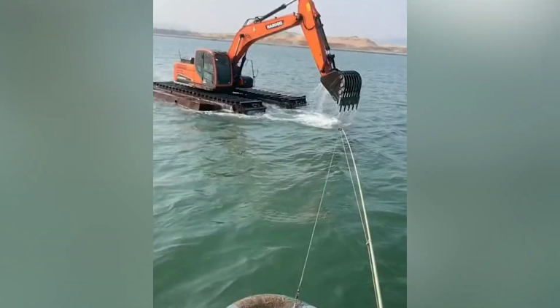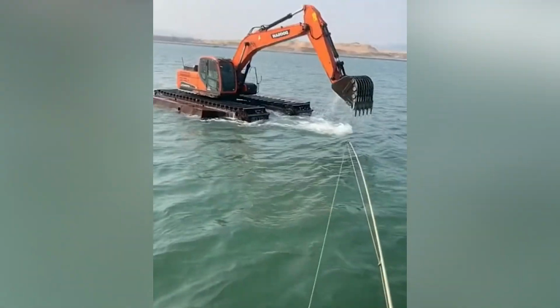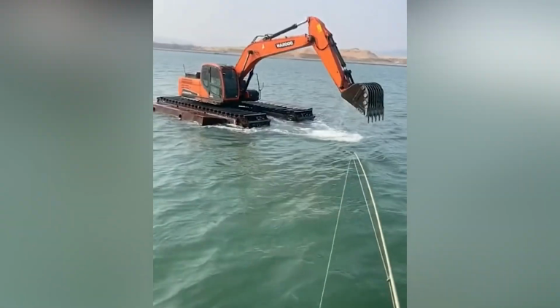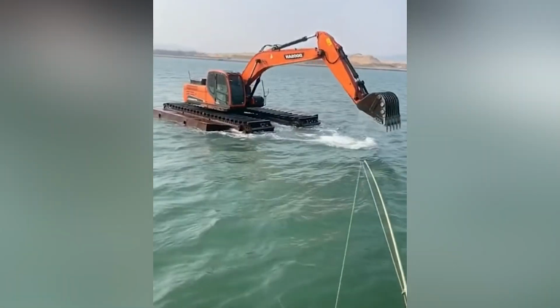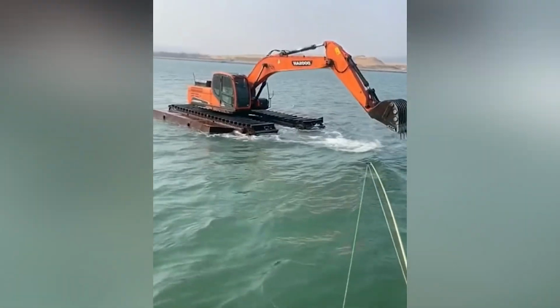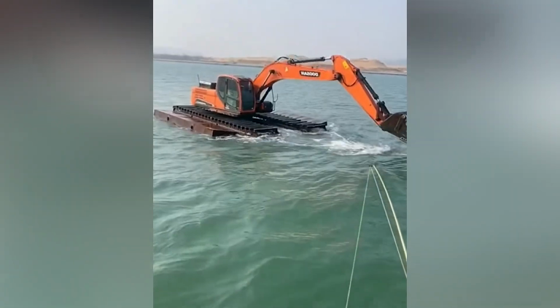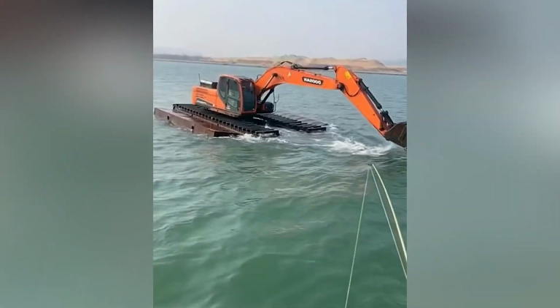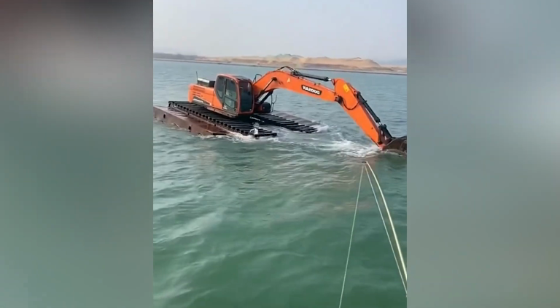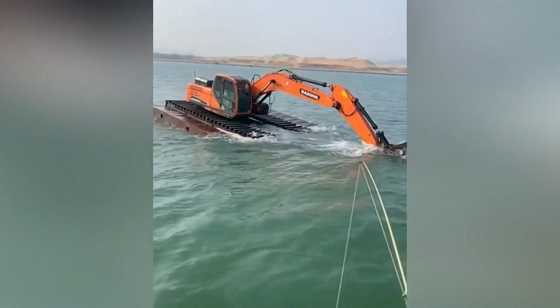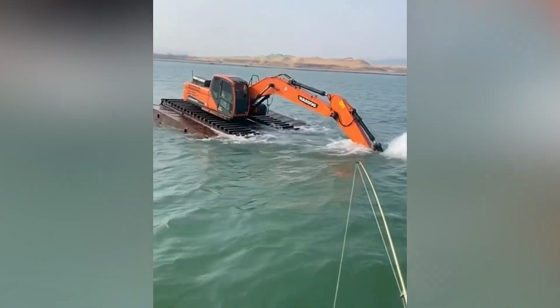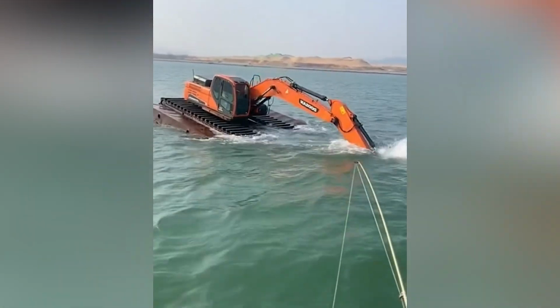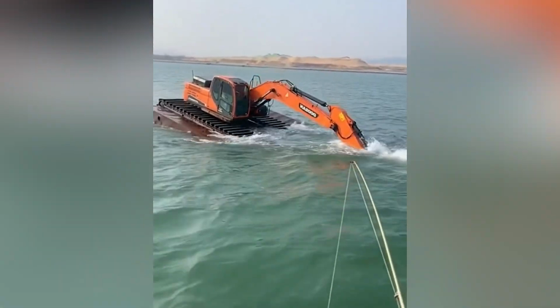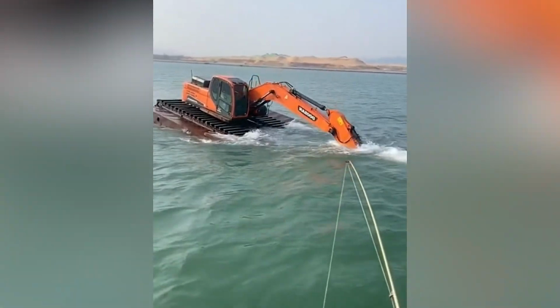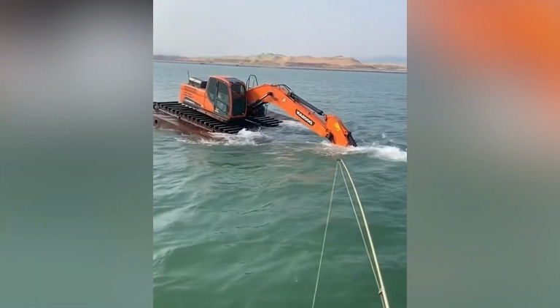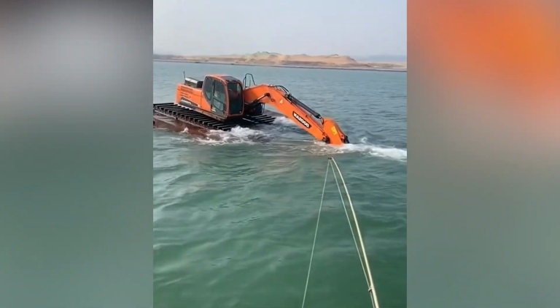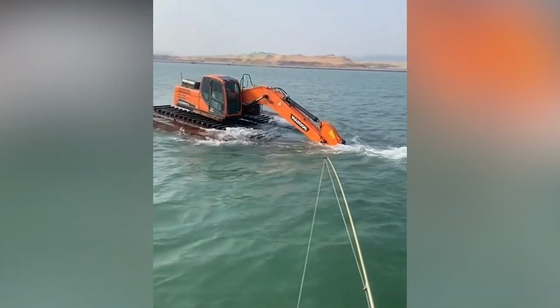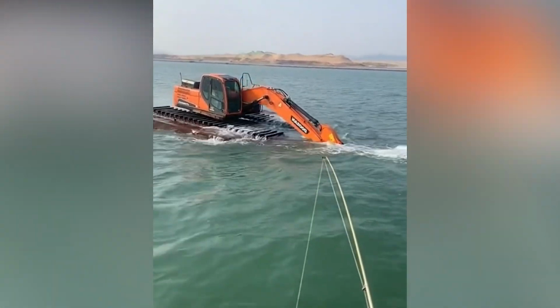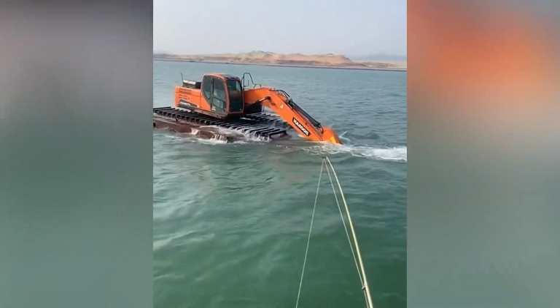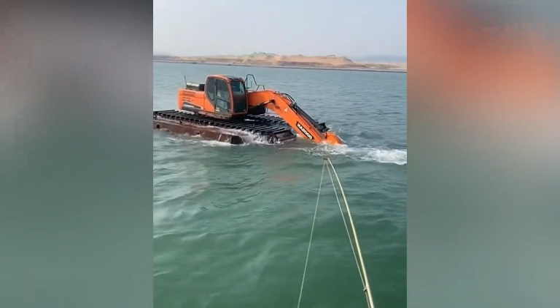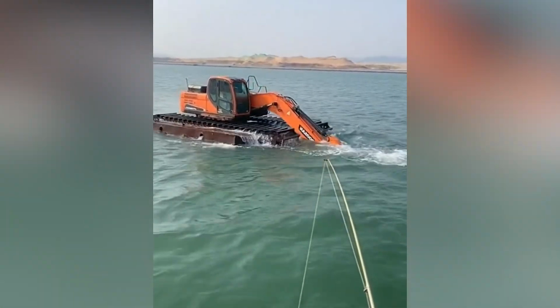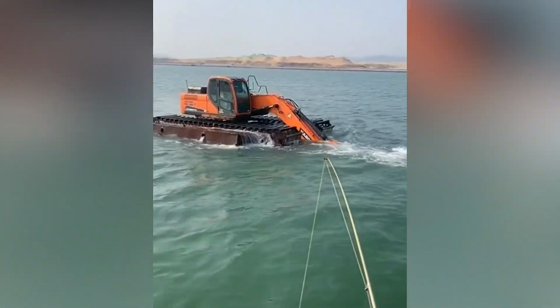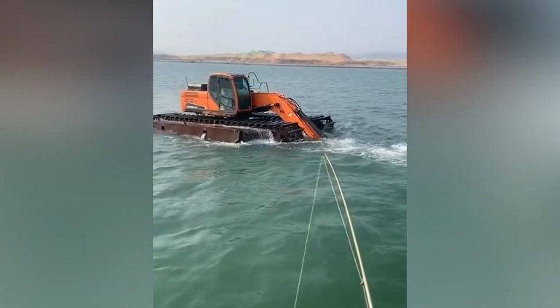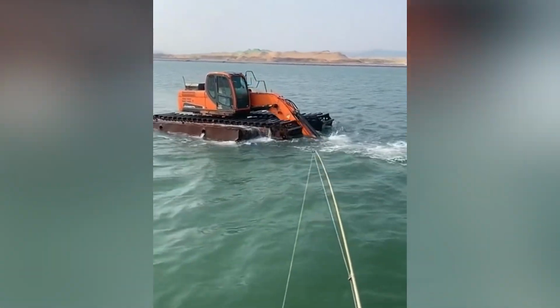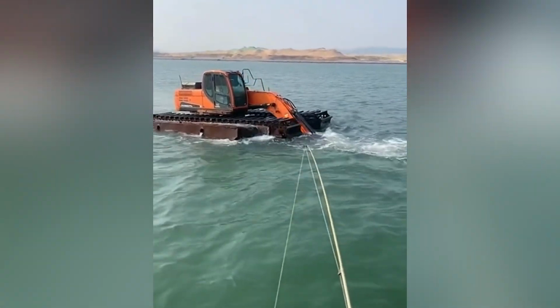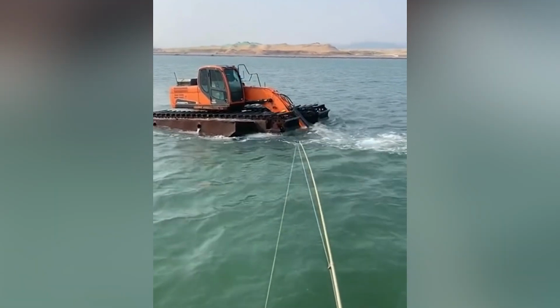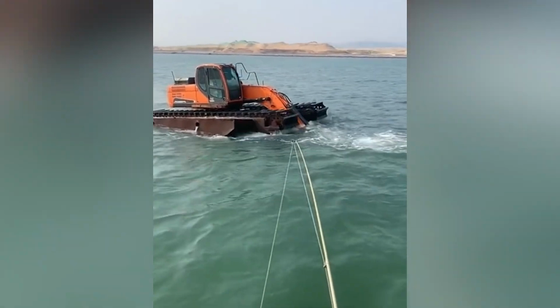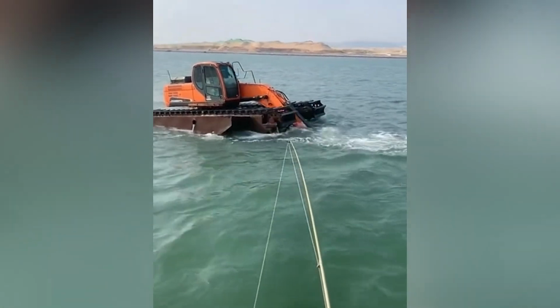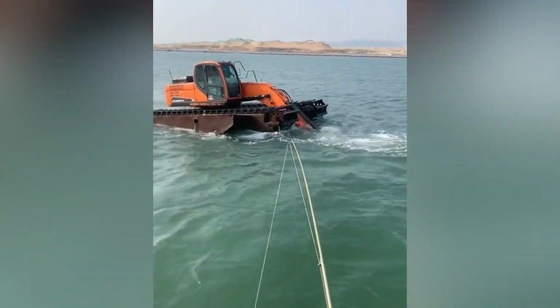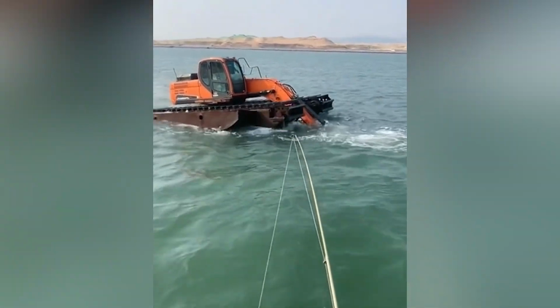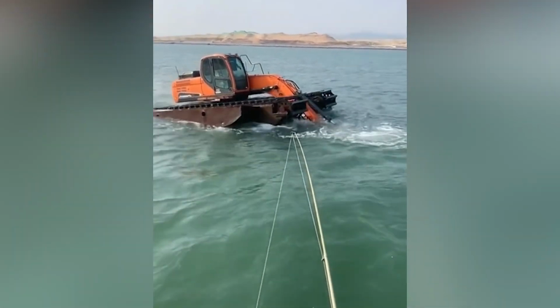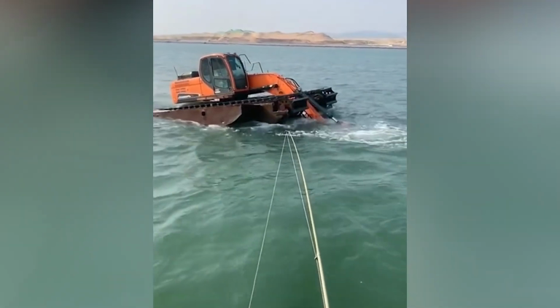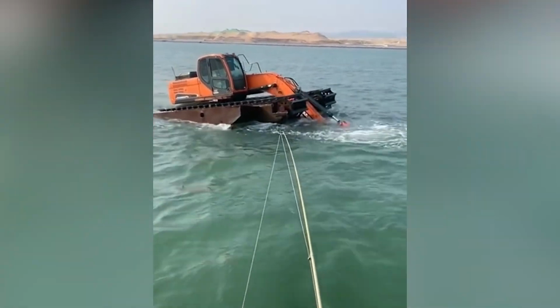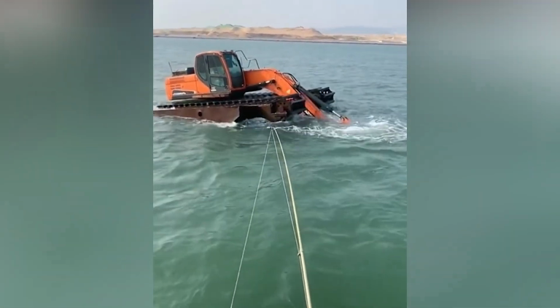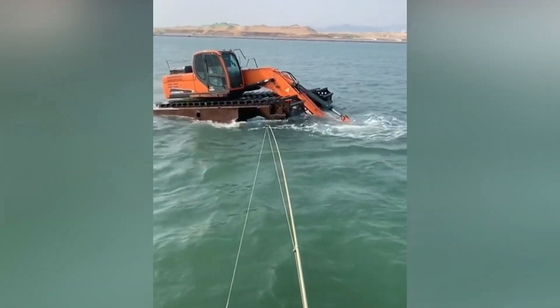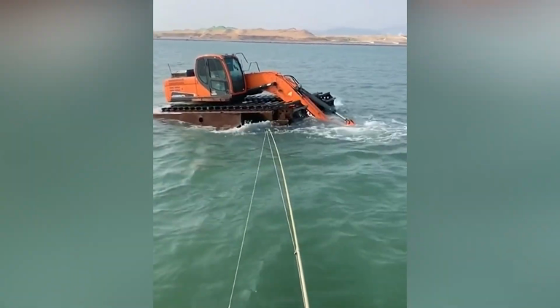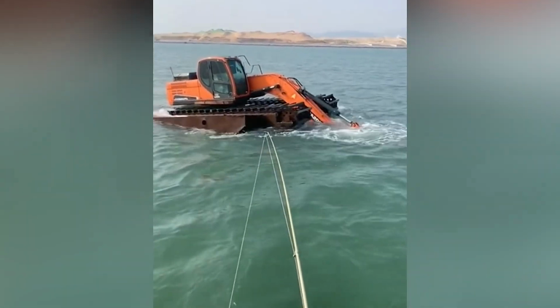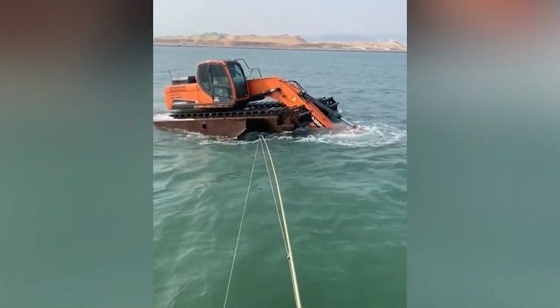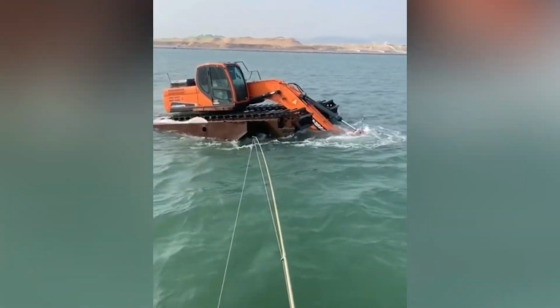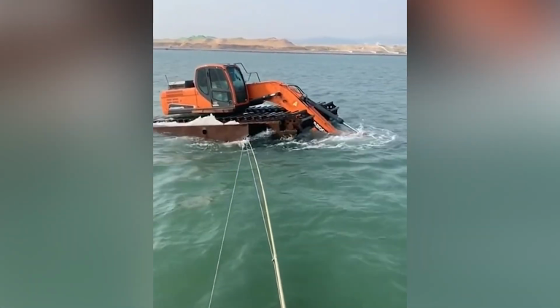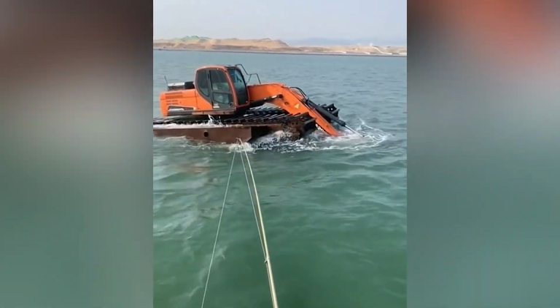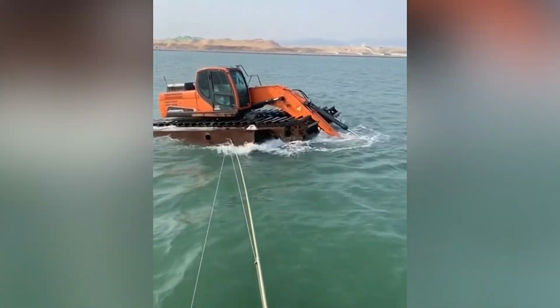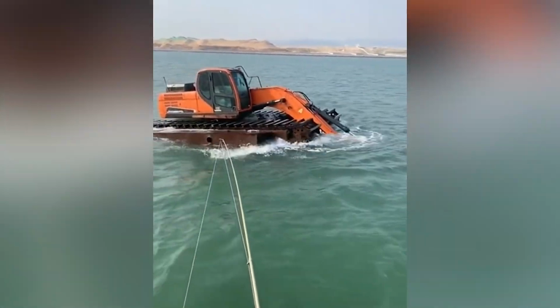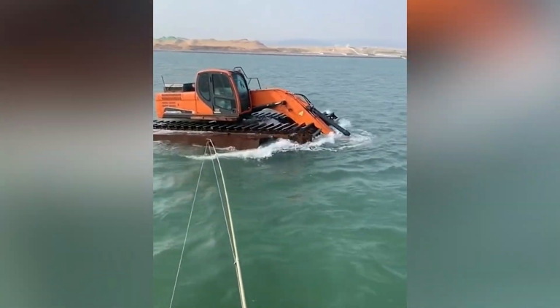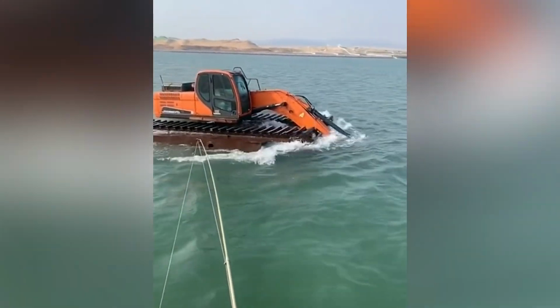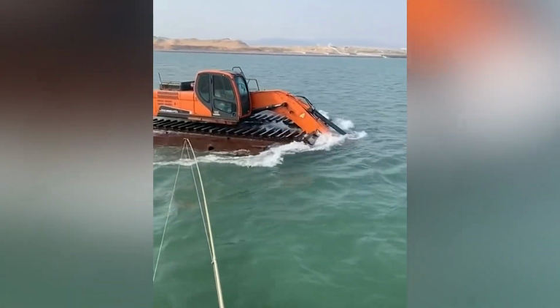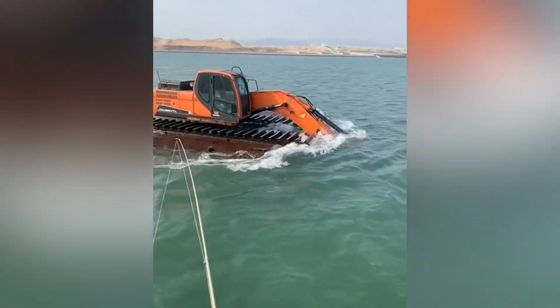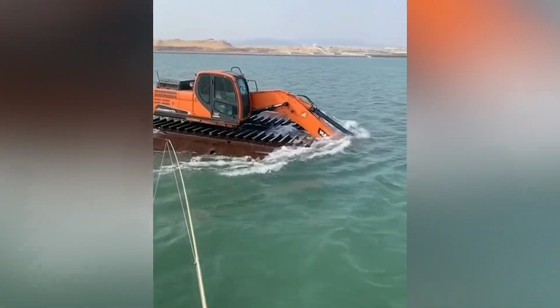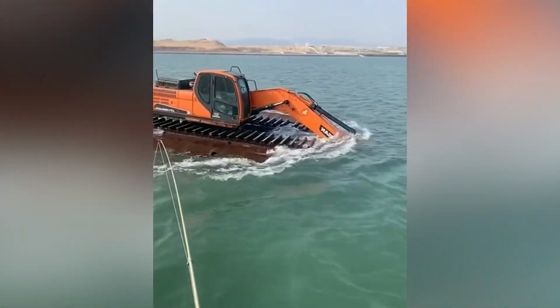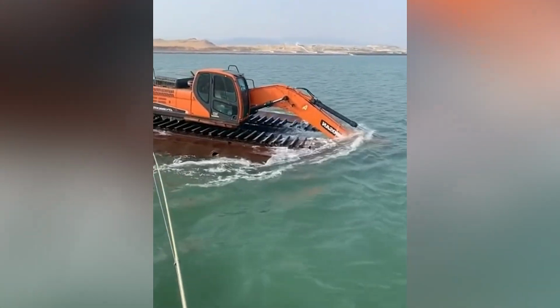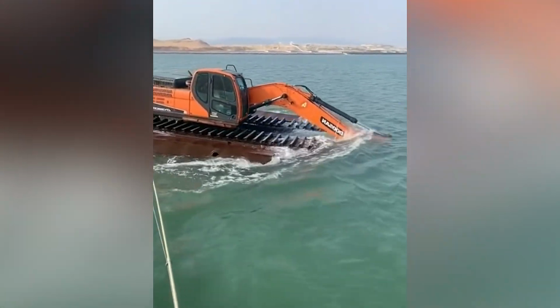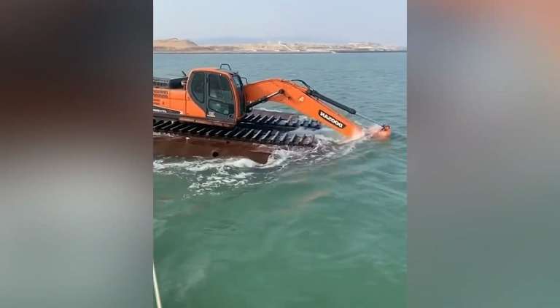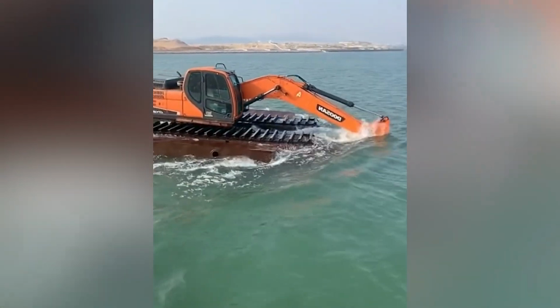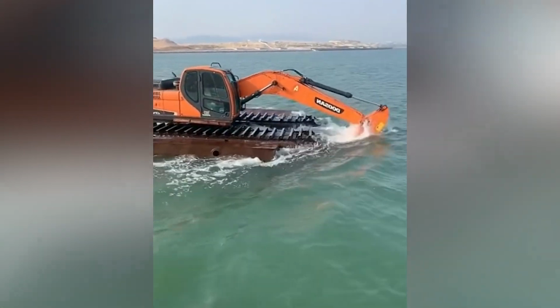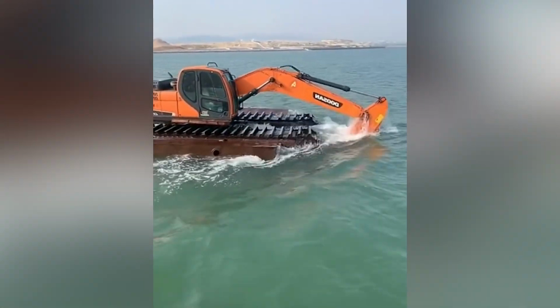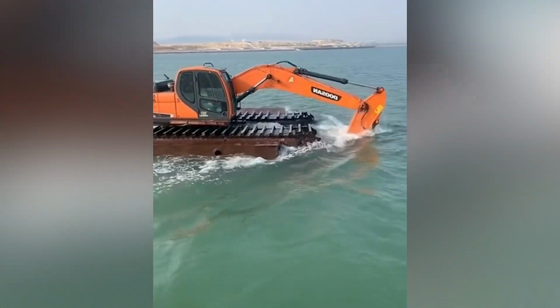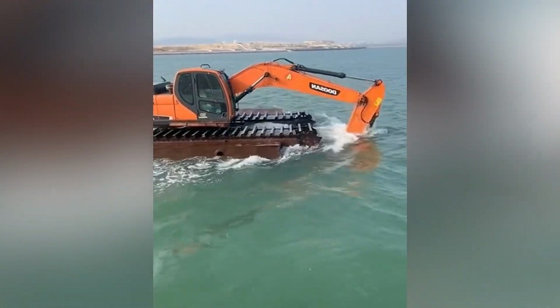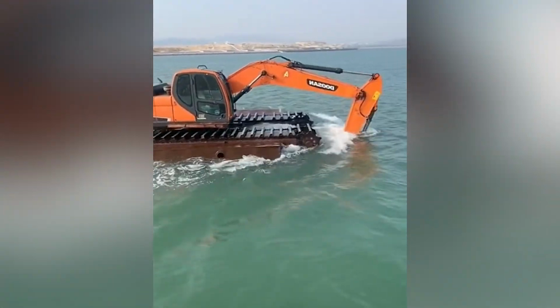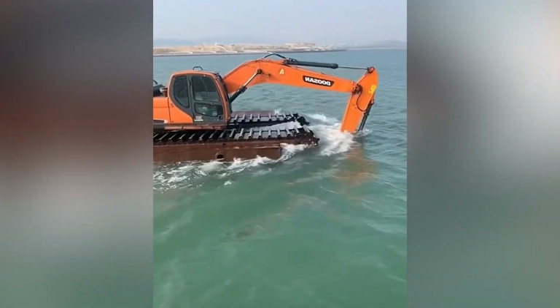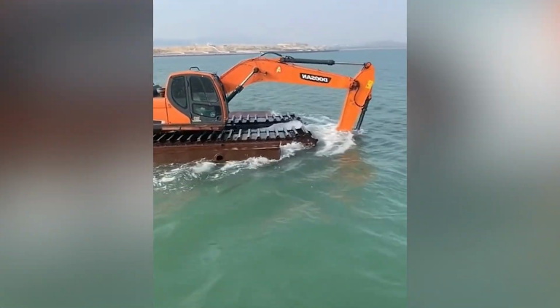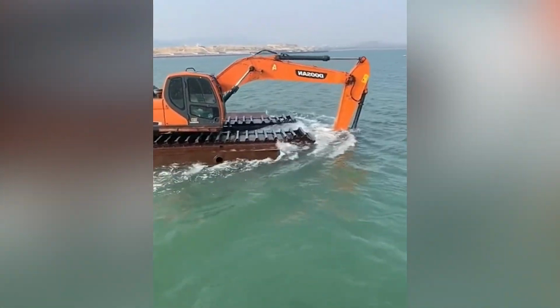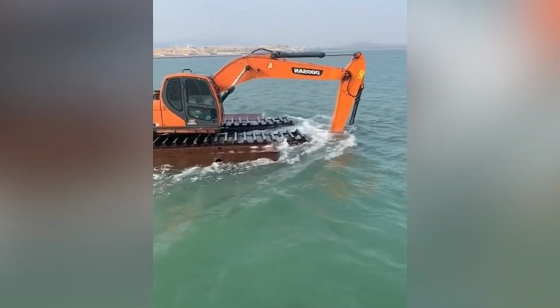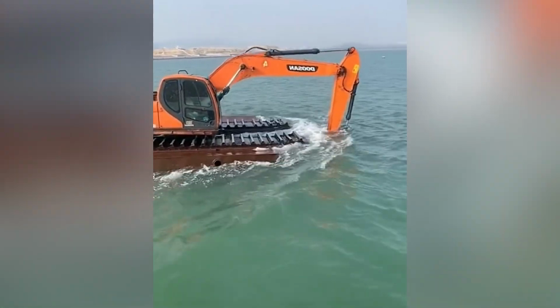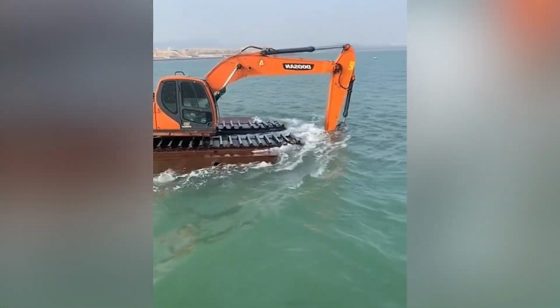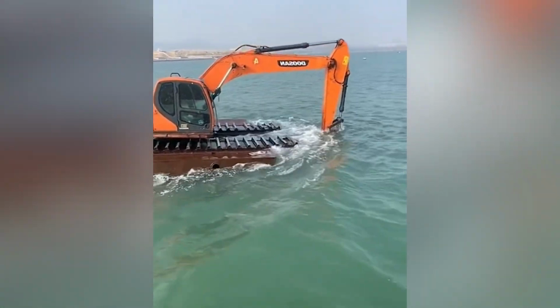Most excavators are not designed to swim. They are heavy construction vehicles that are used for digging and moving dirt and other materials.